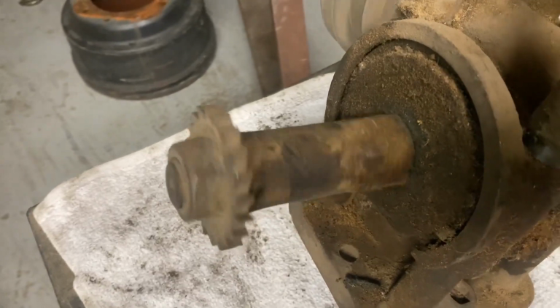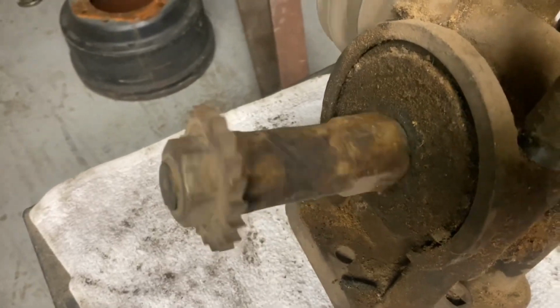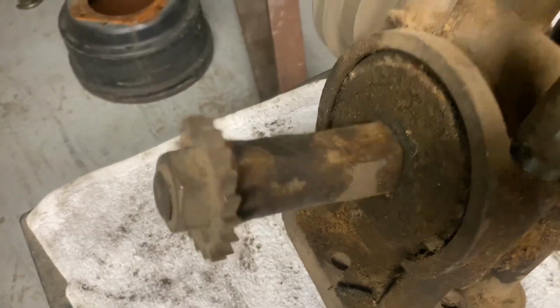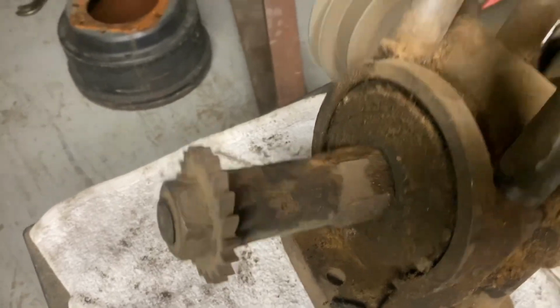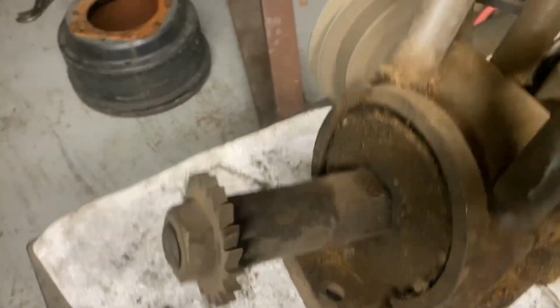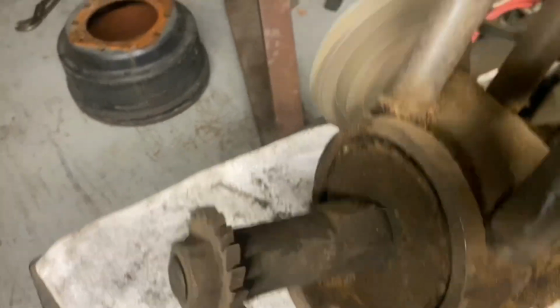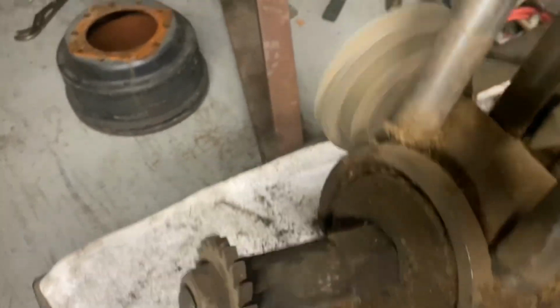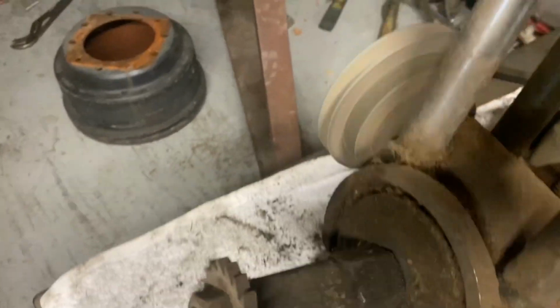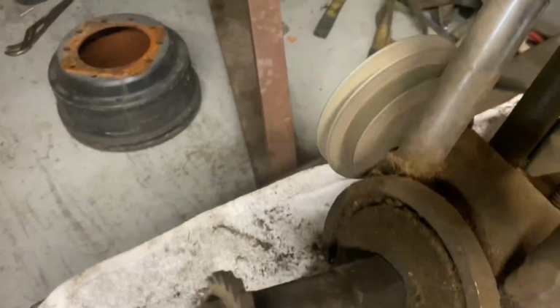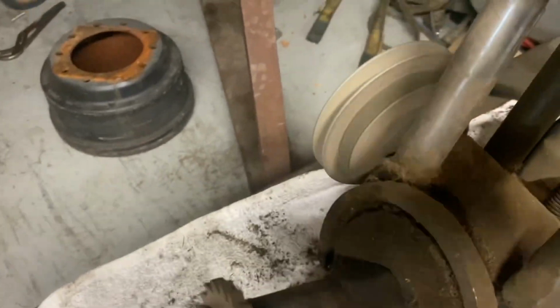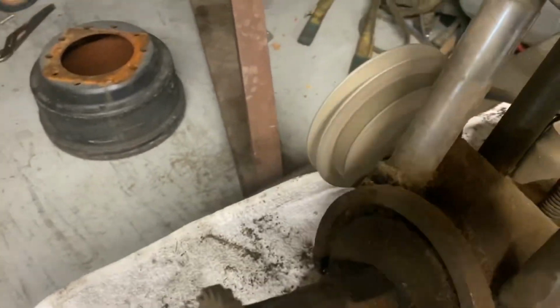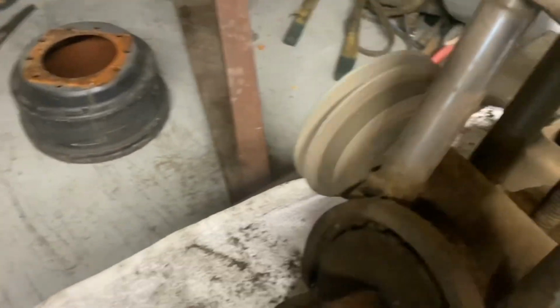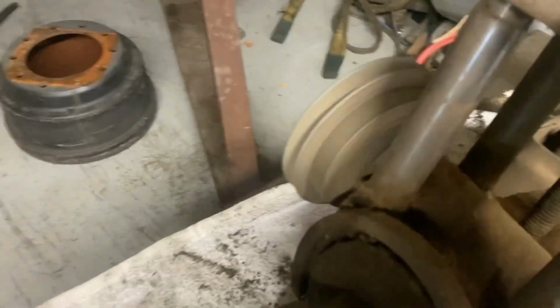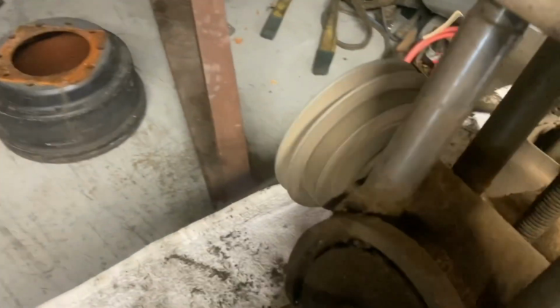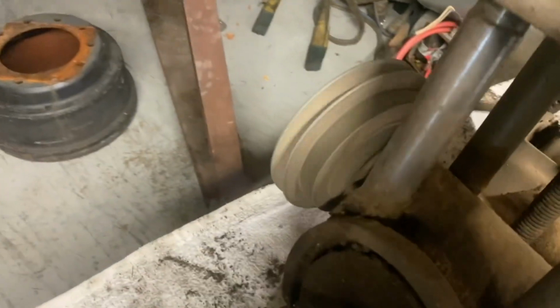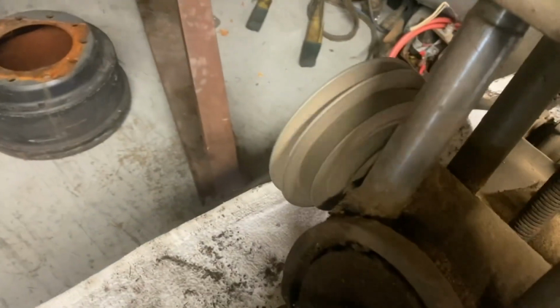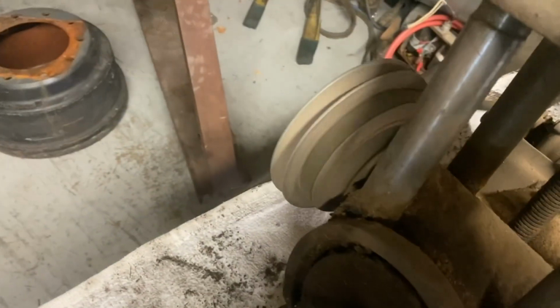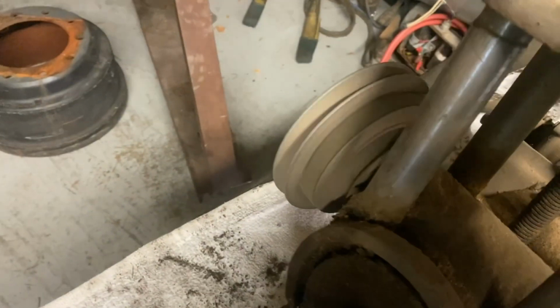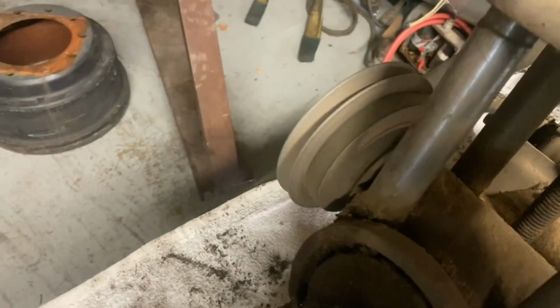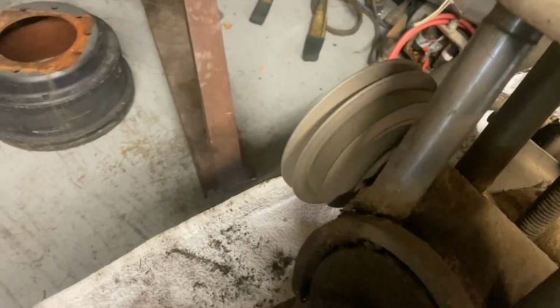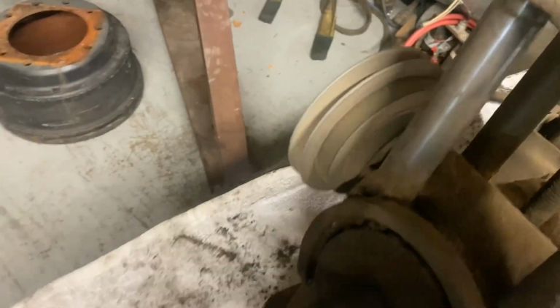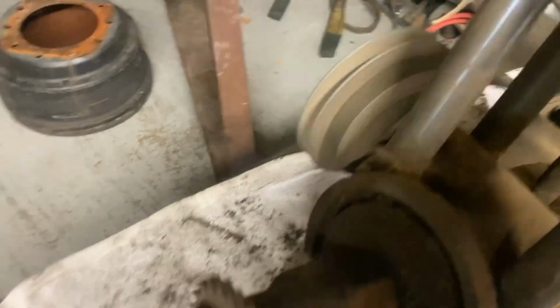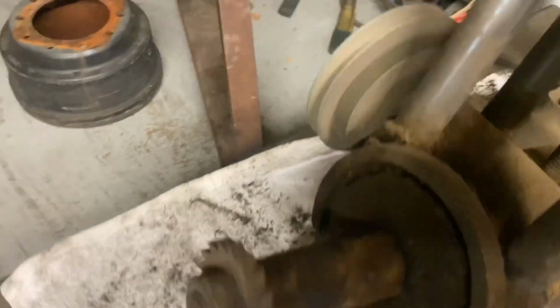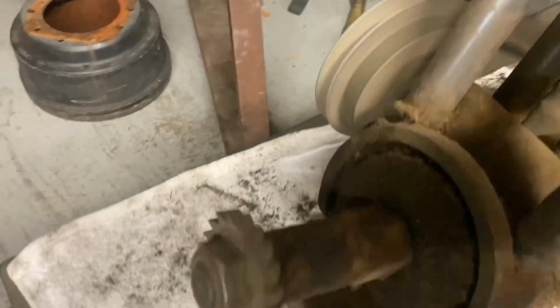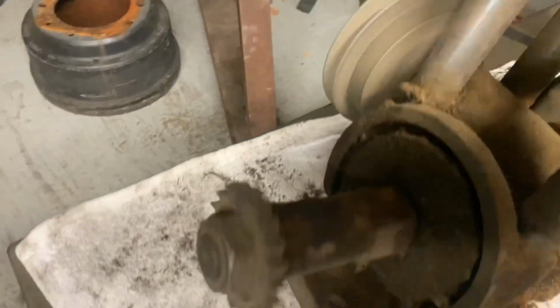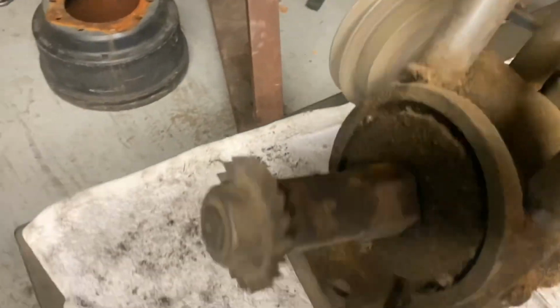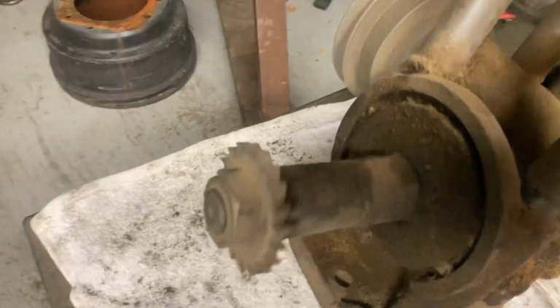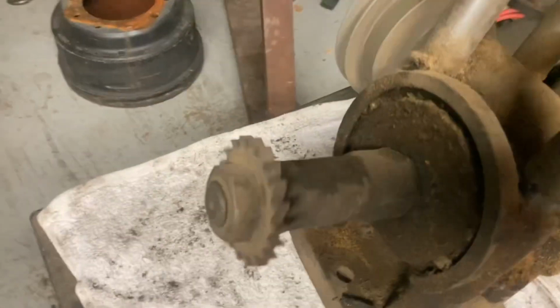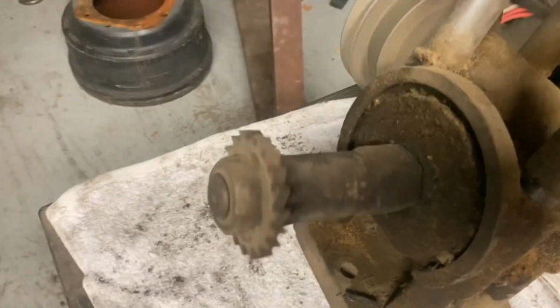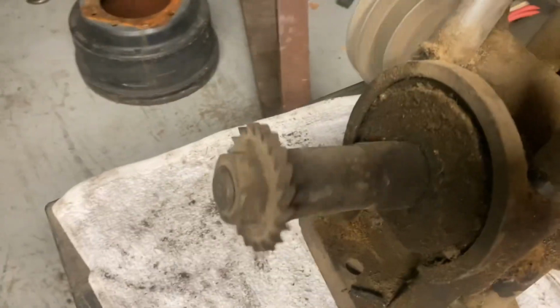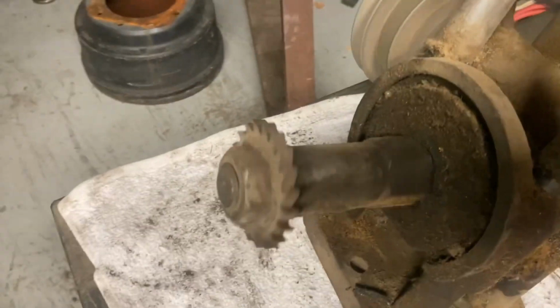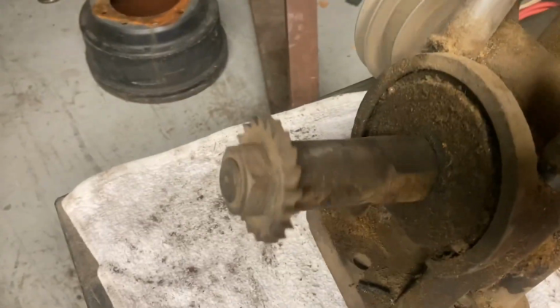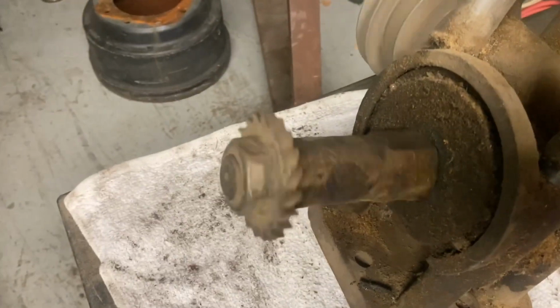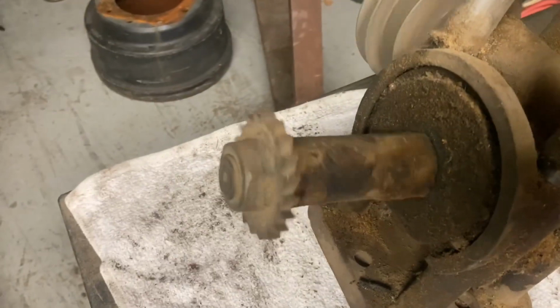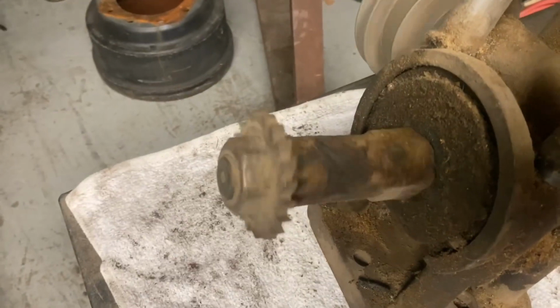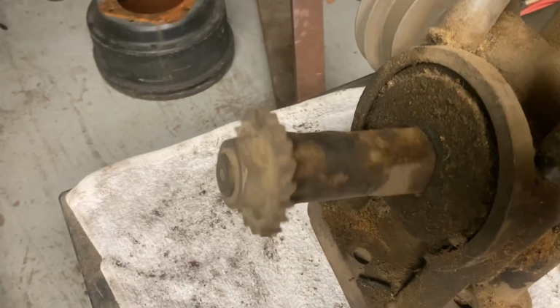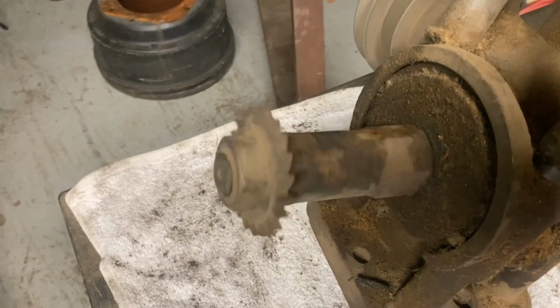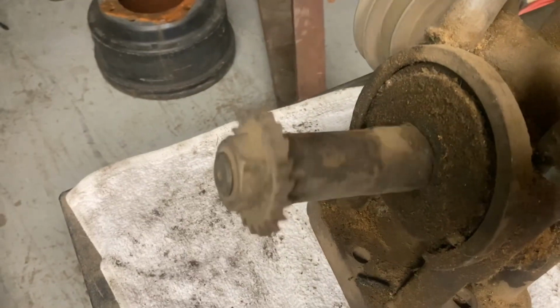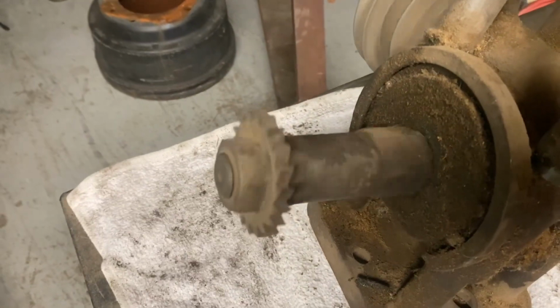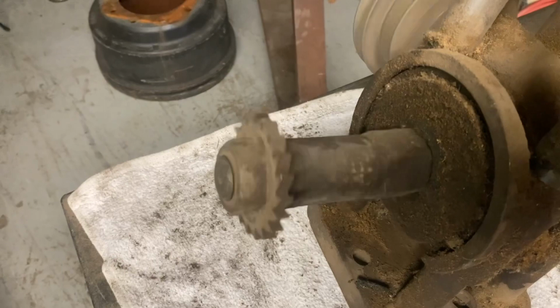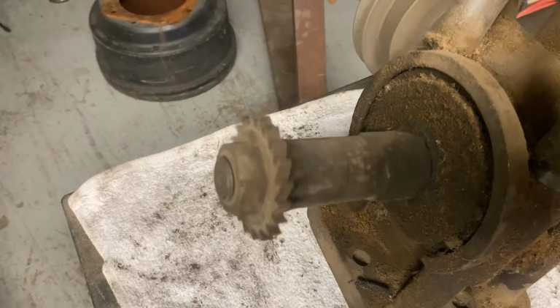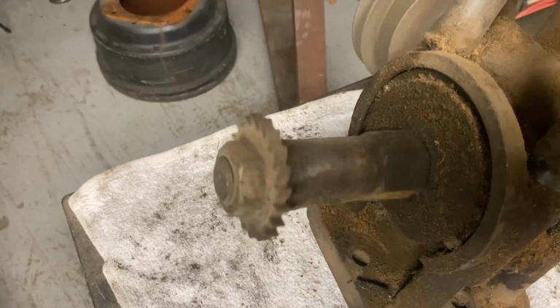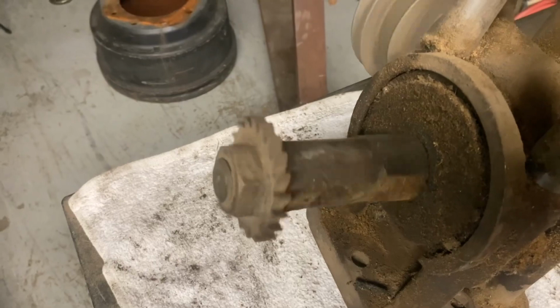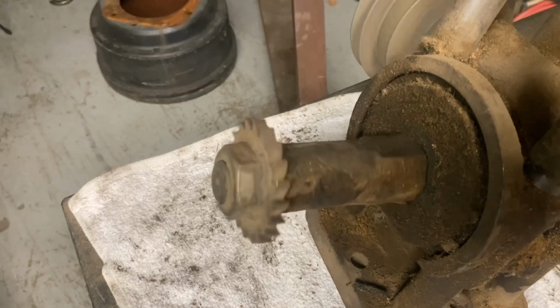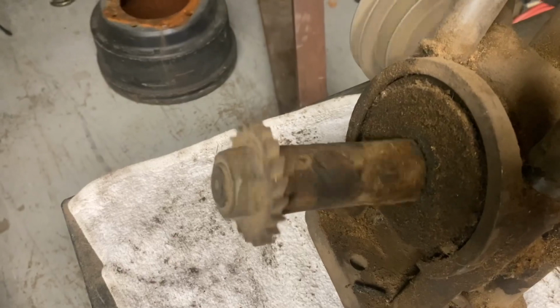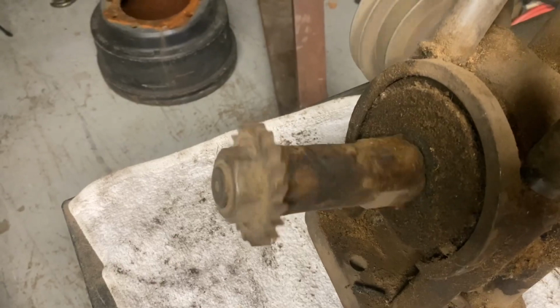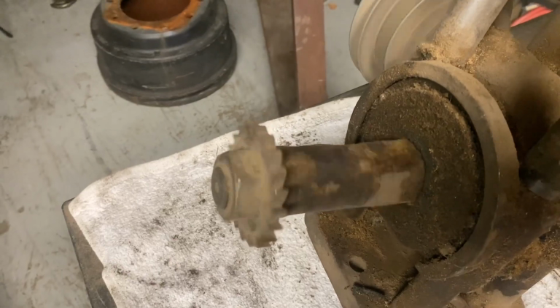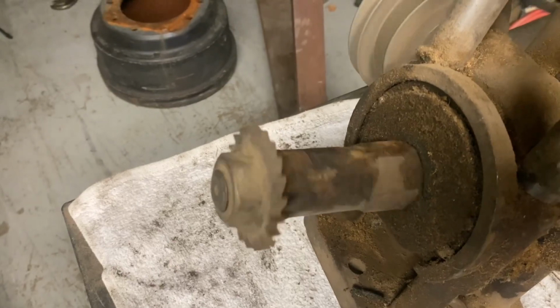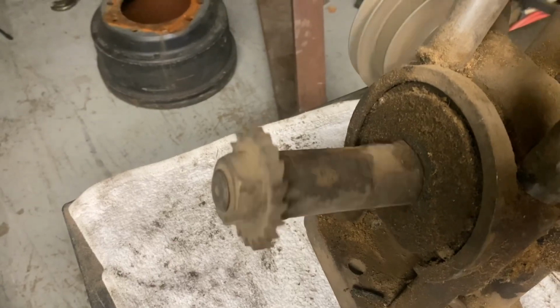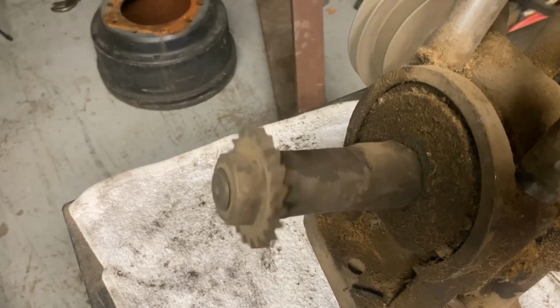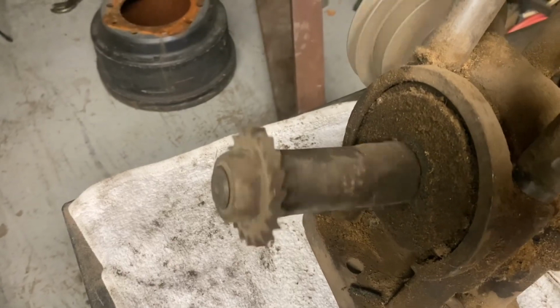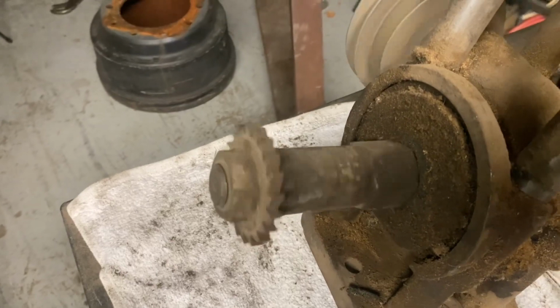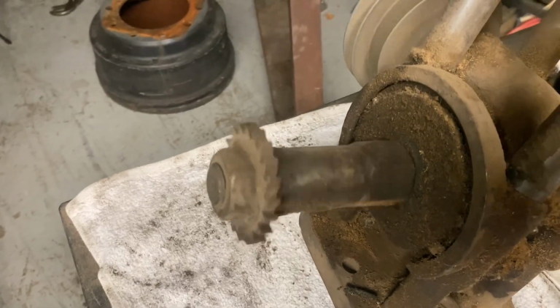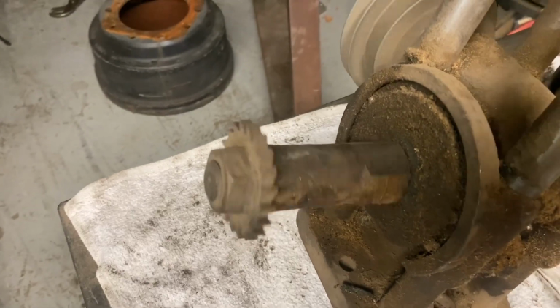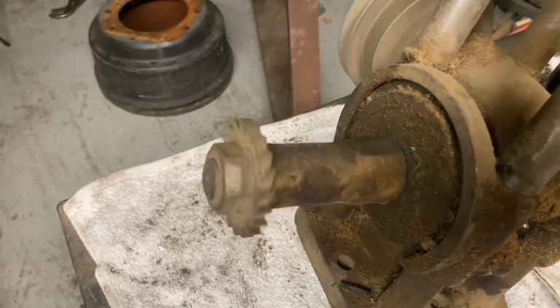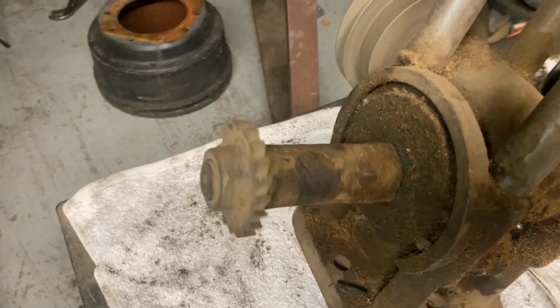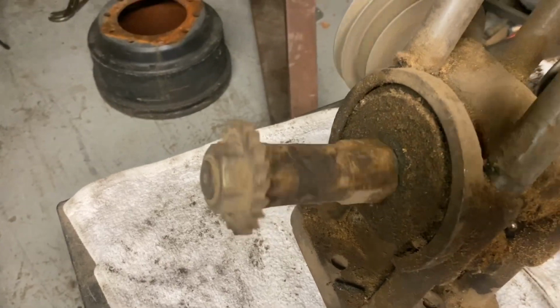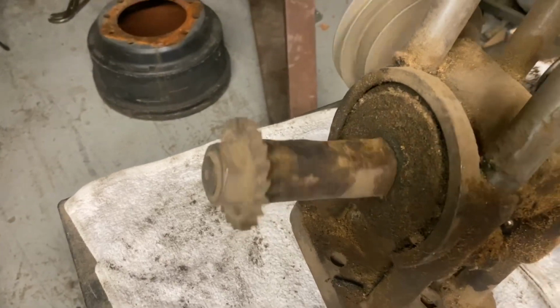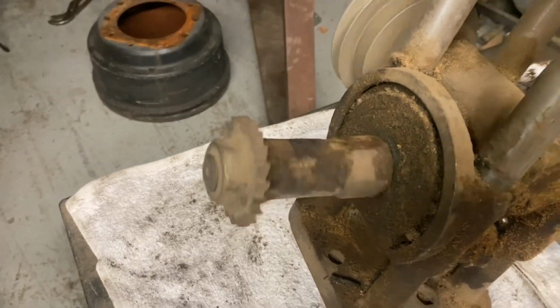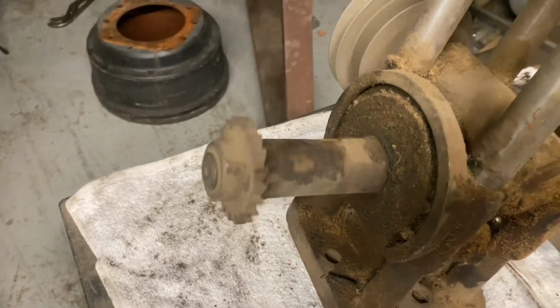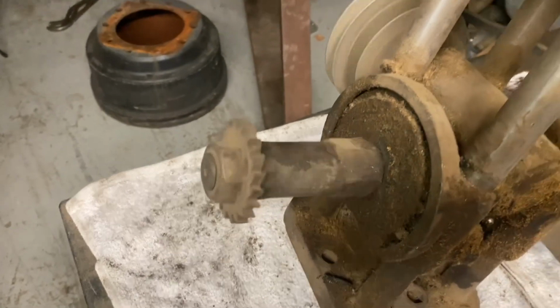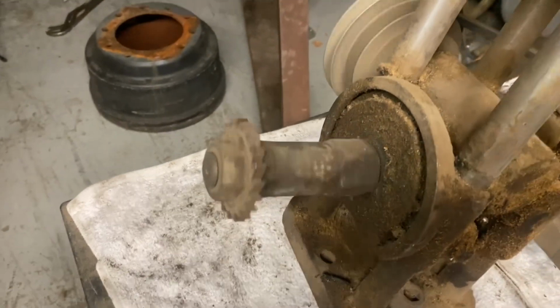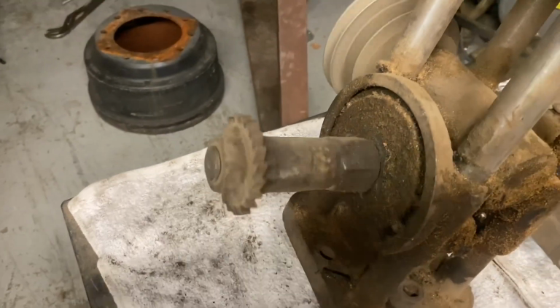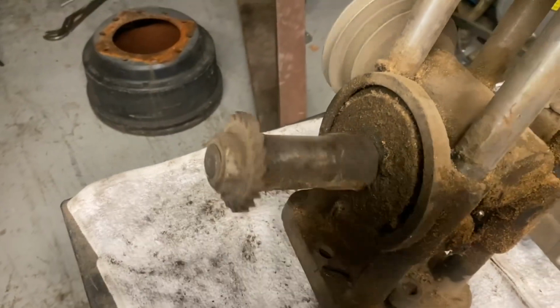That's the second to highest speed, as you can see. That's not cutting very fast — that's not for grinding.